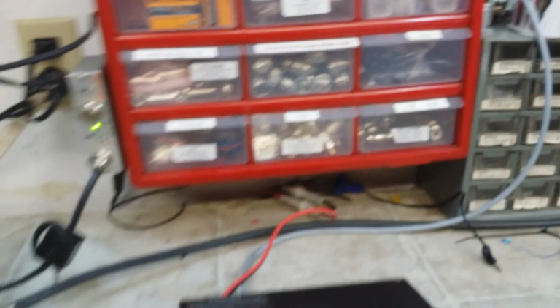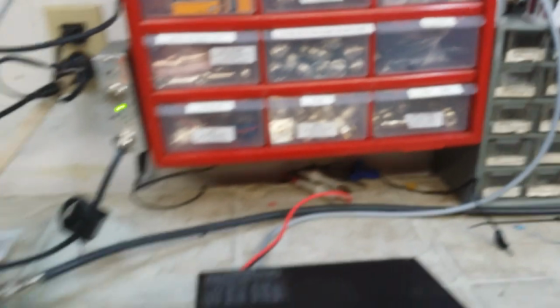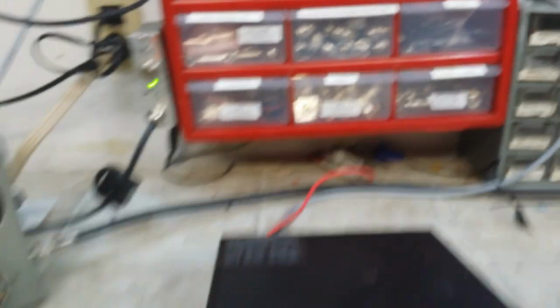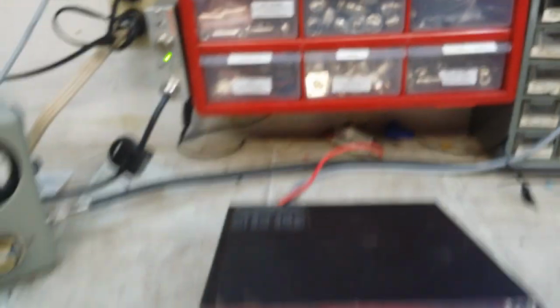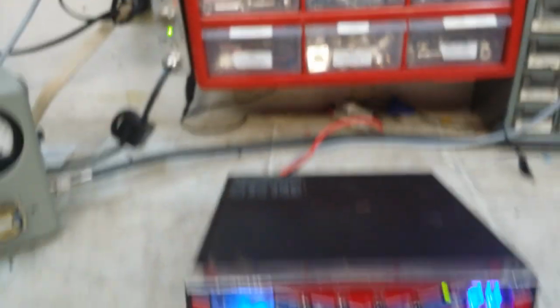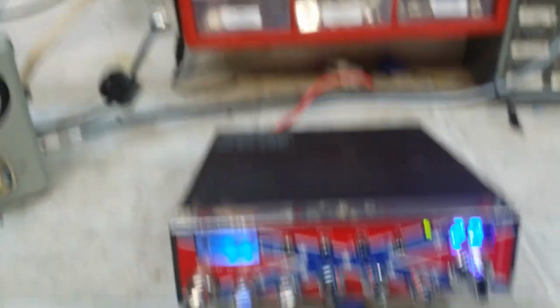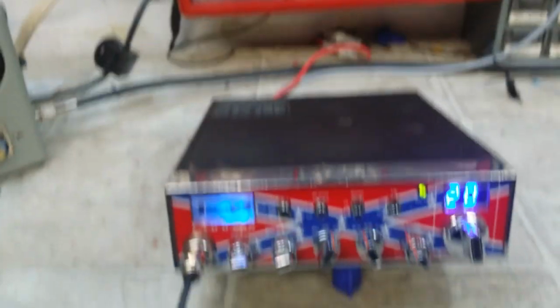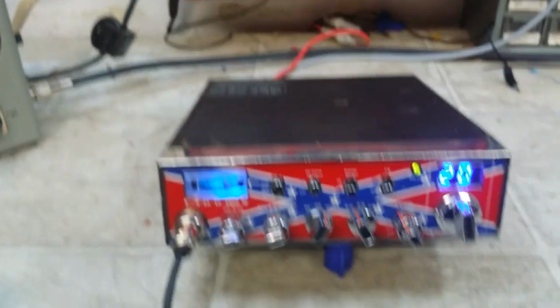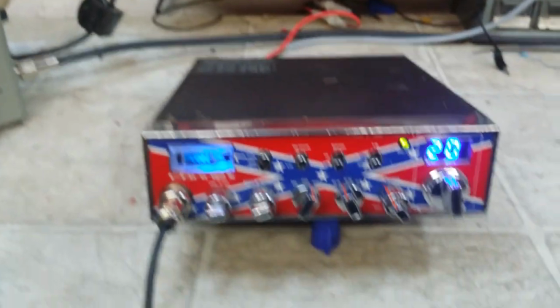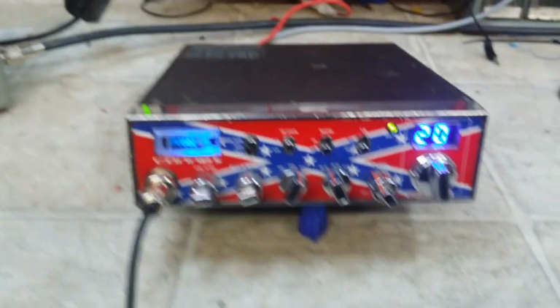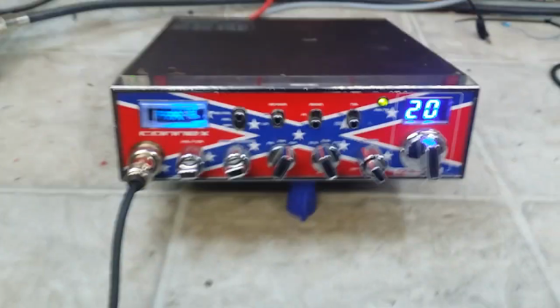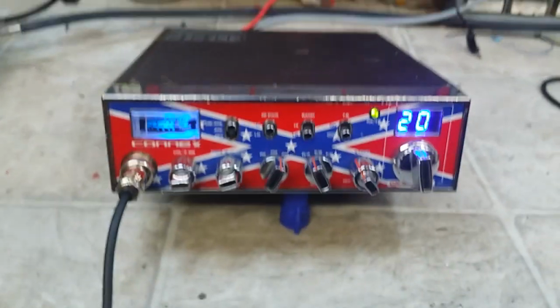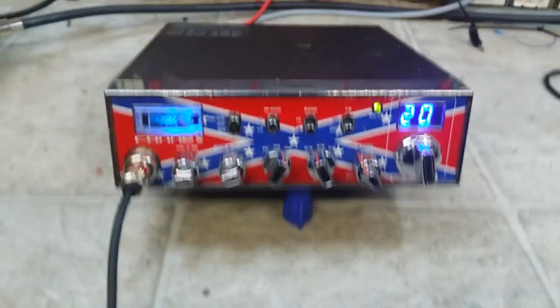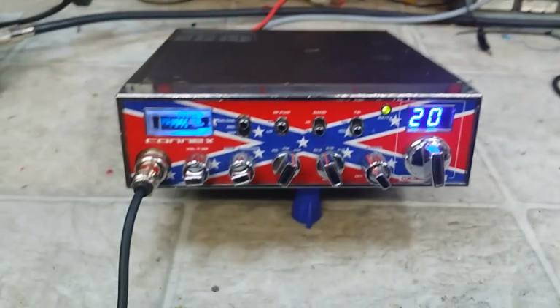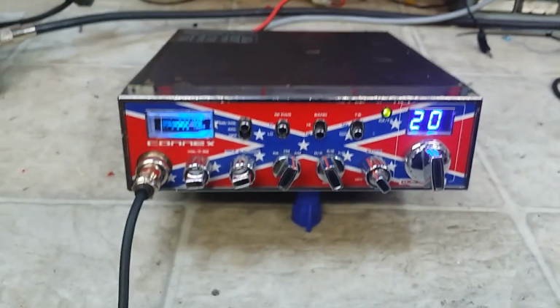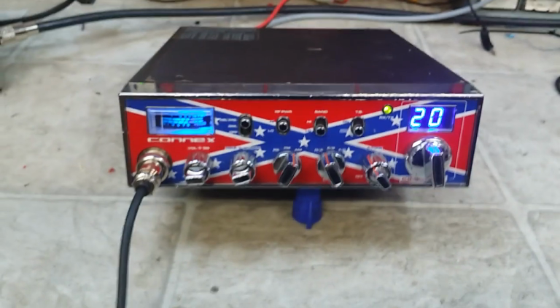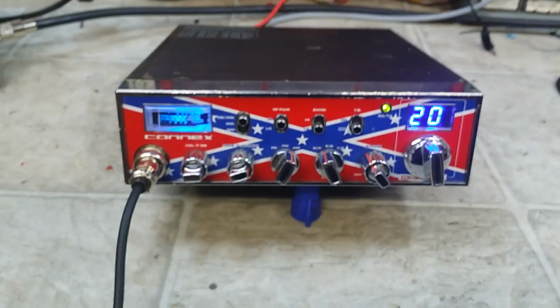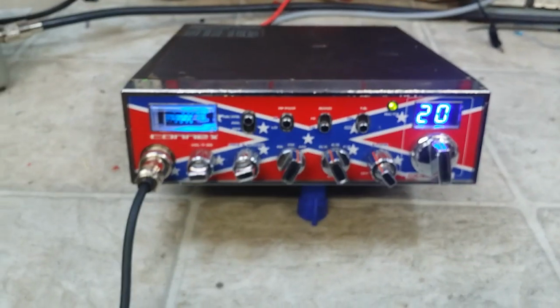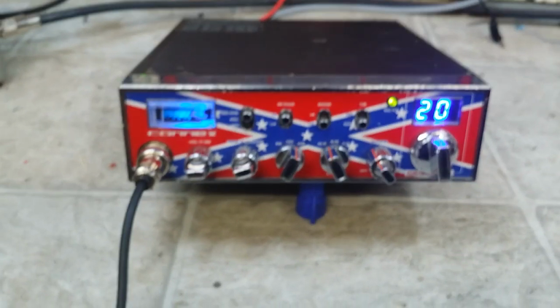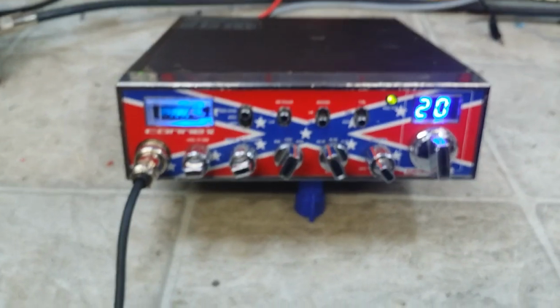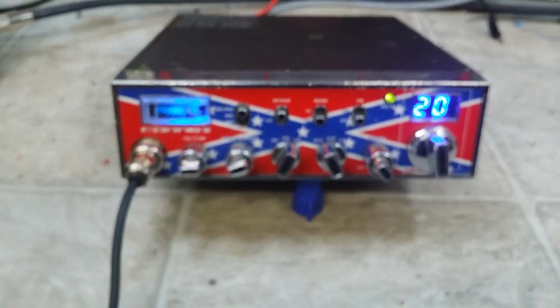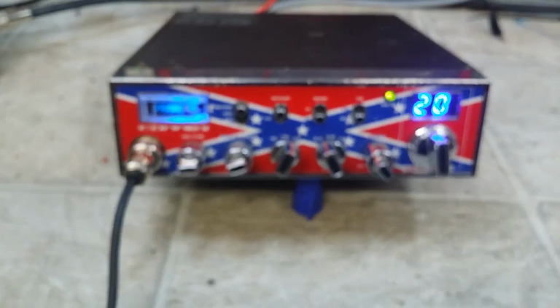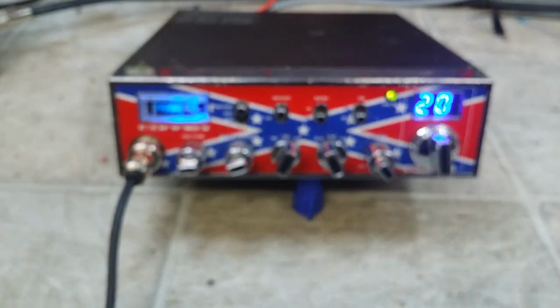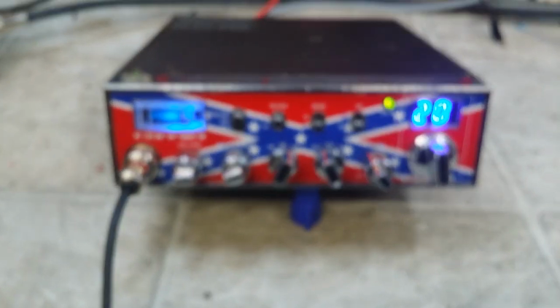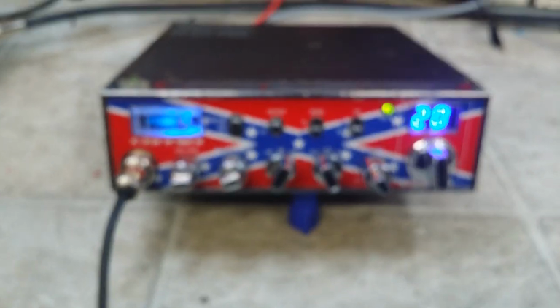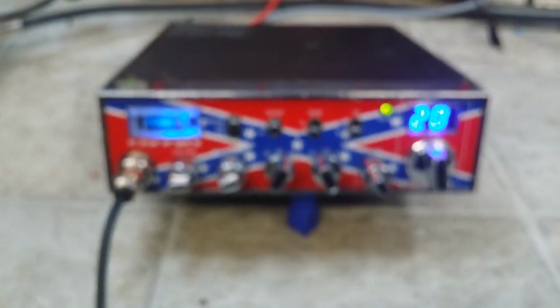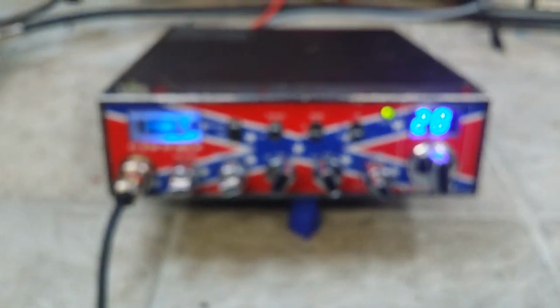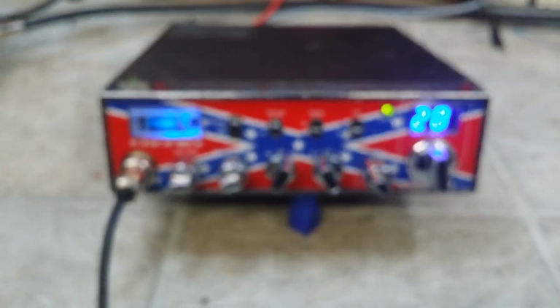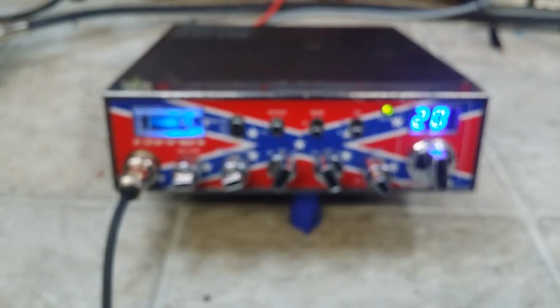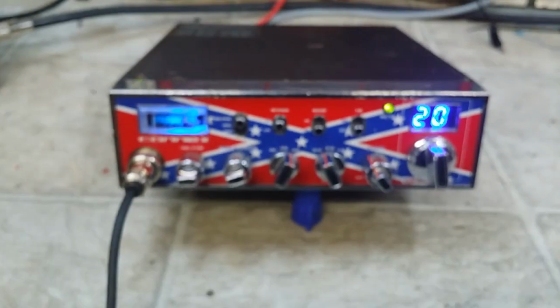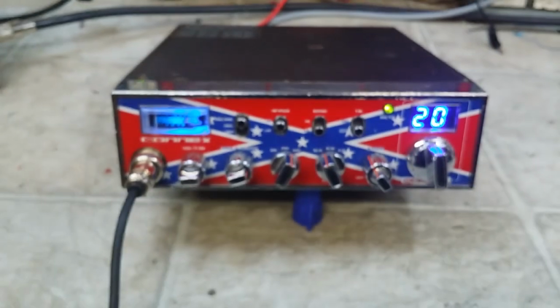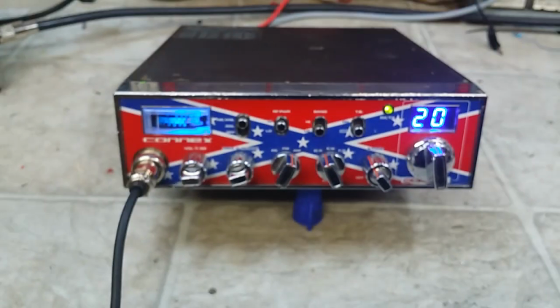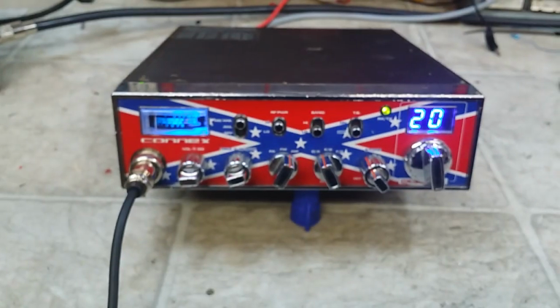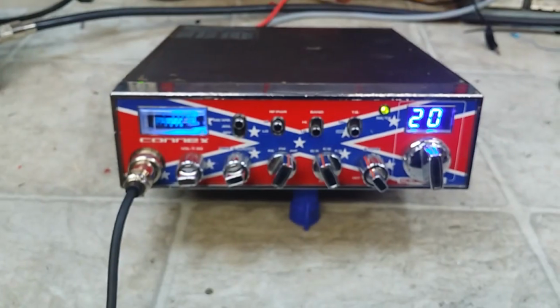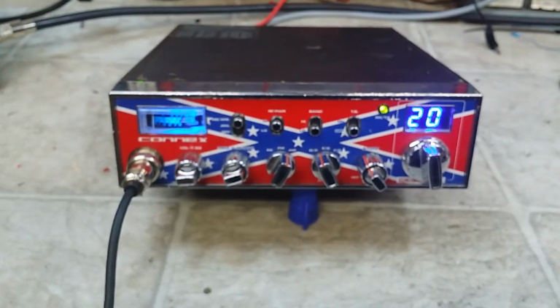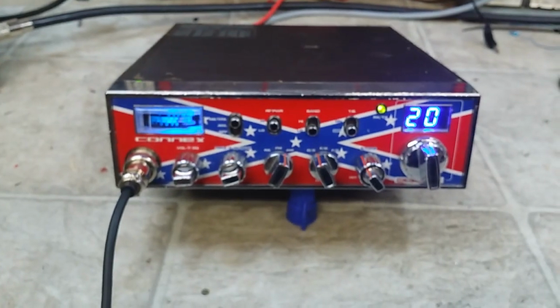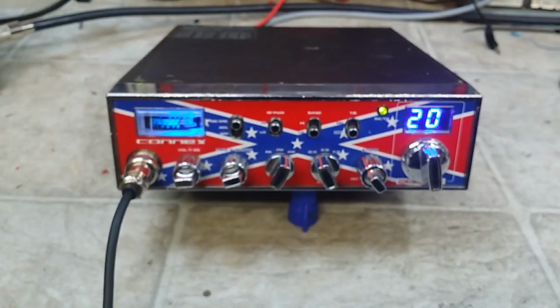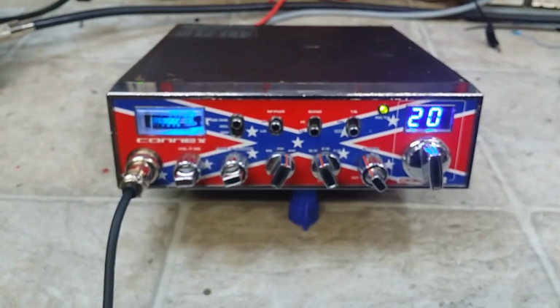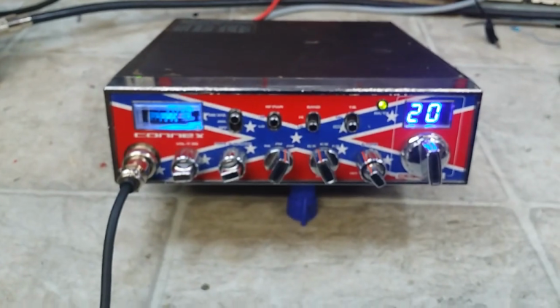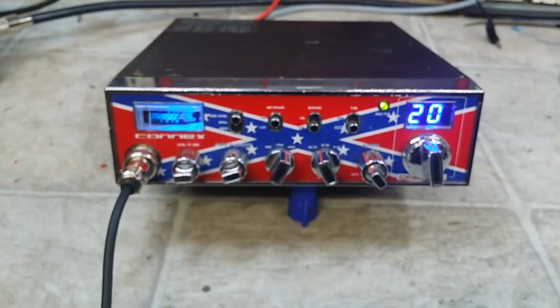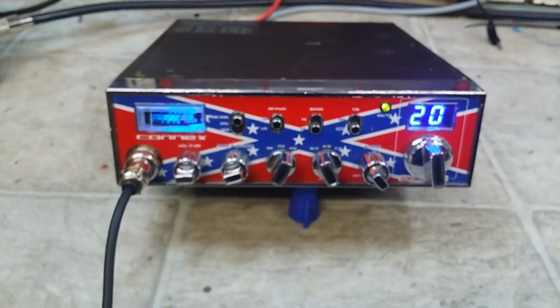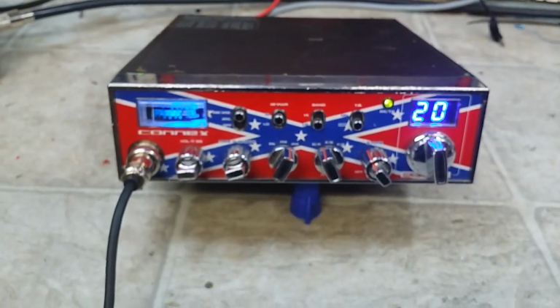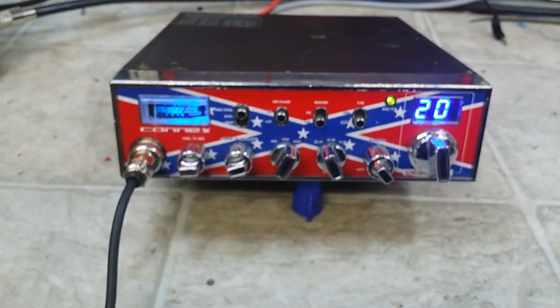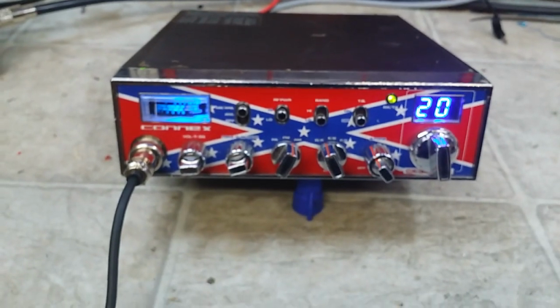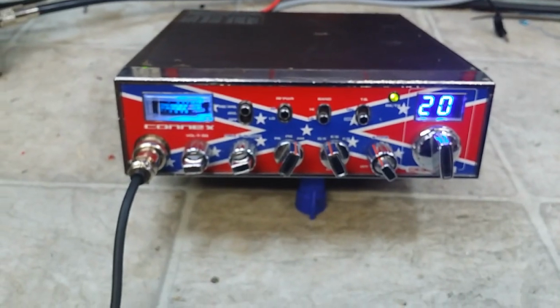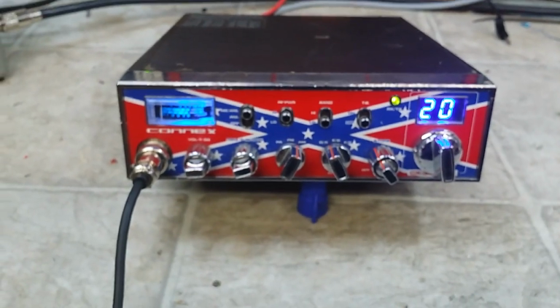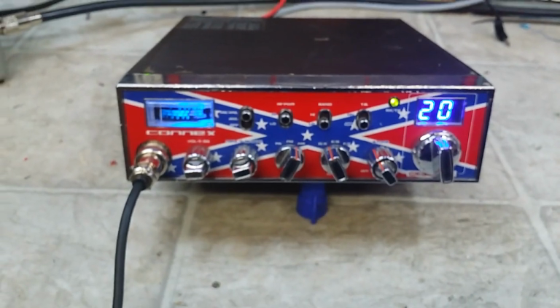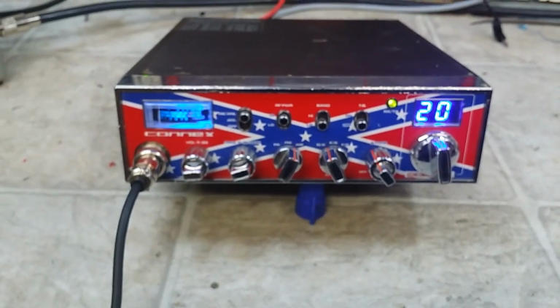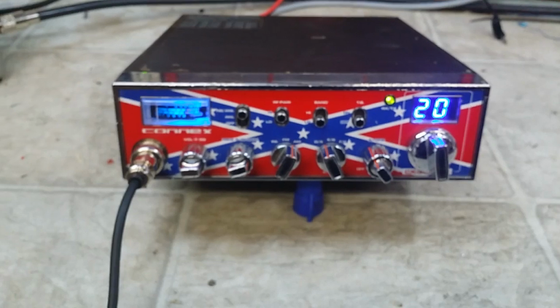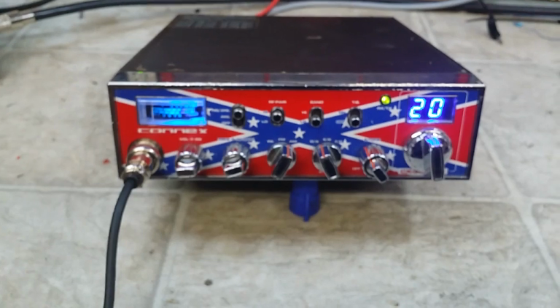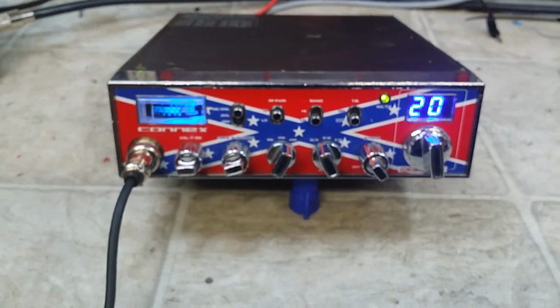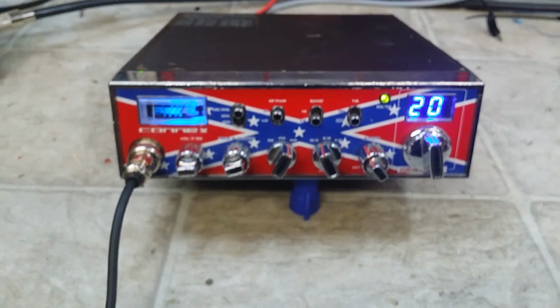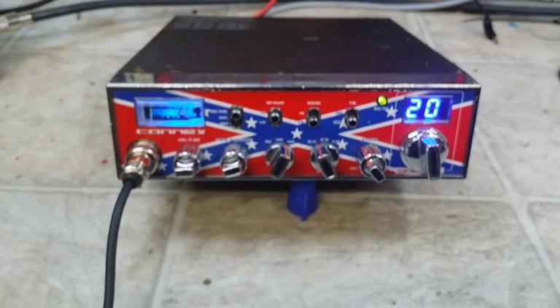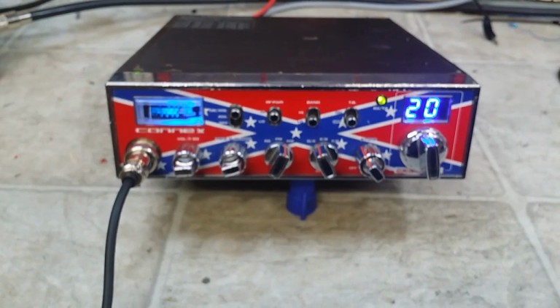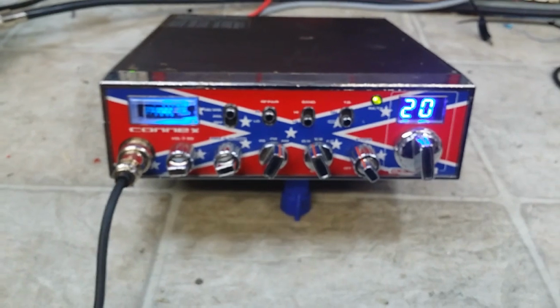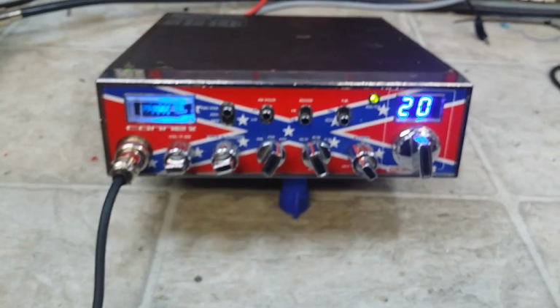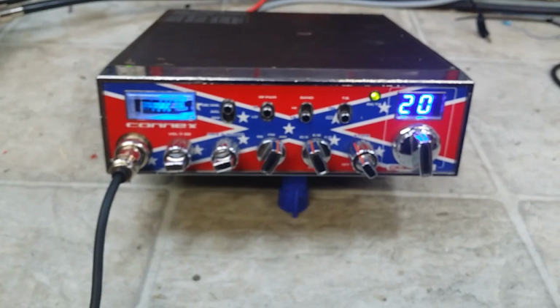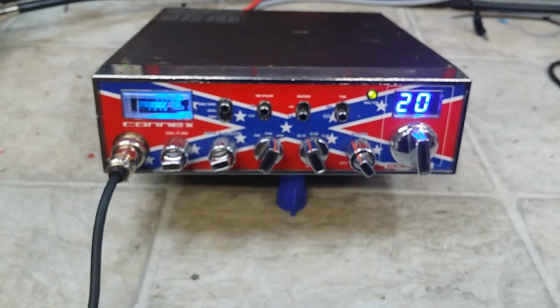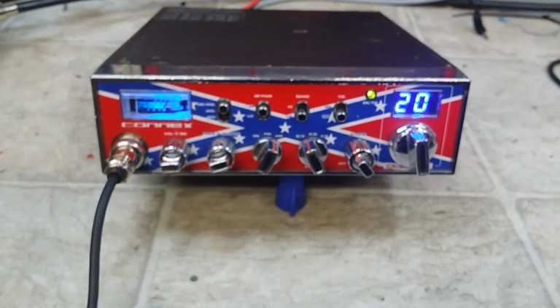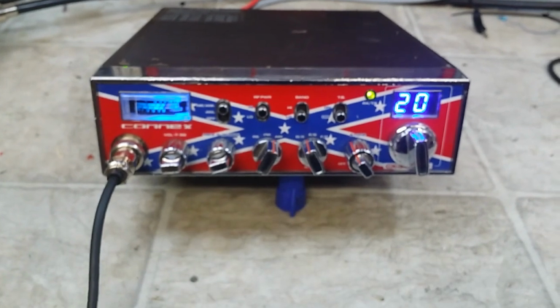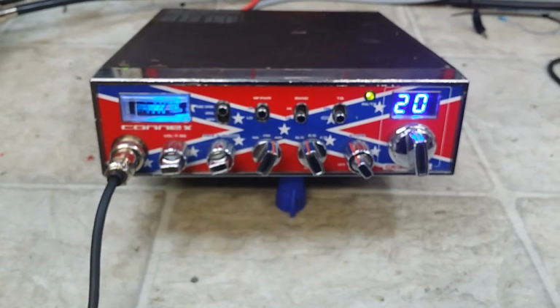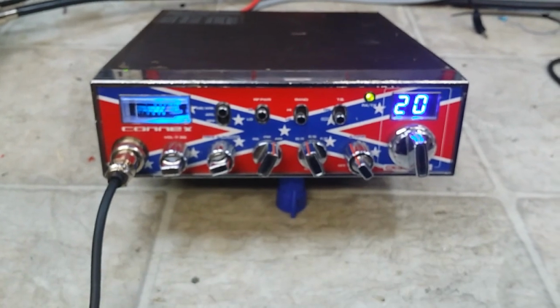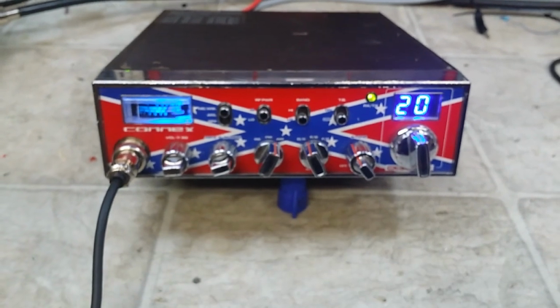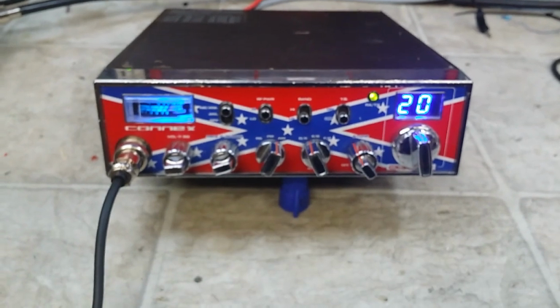You ready to go, Clifford? I appreciate you sending both of them radios to me. We'll get them back to you from your friend truck at truckcbsales.gmail.com.